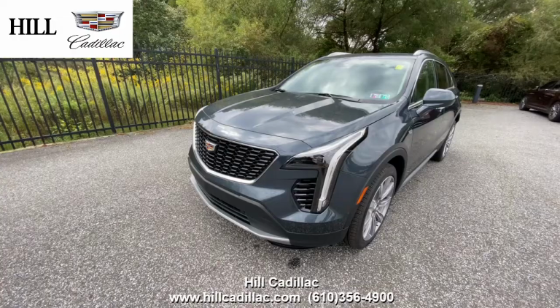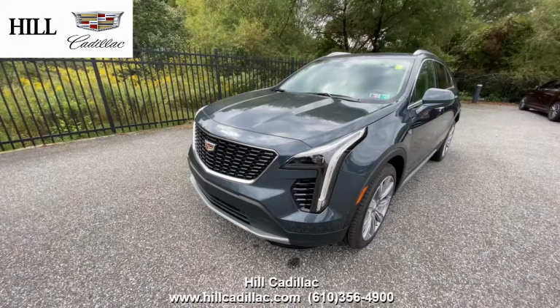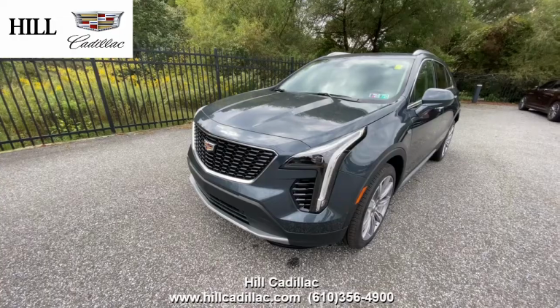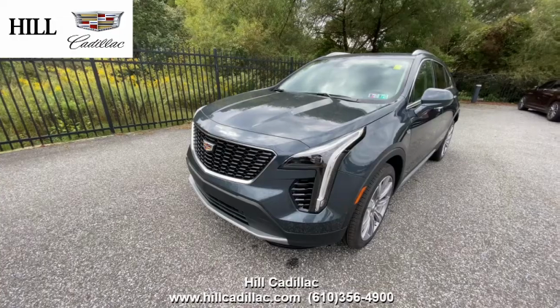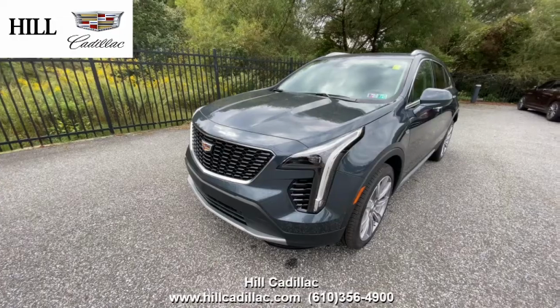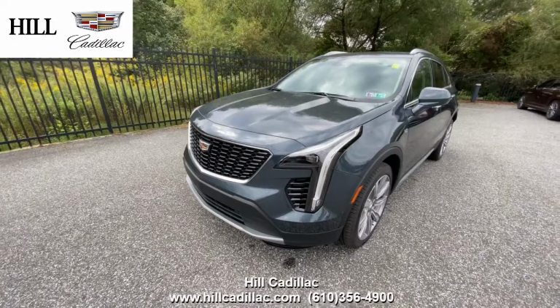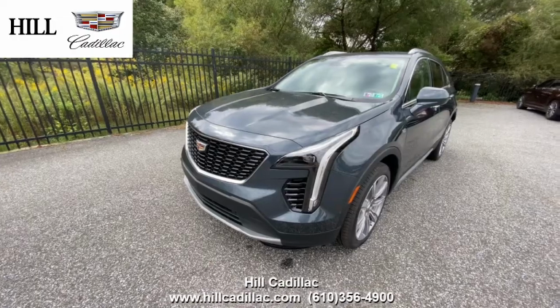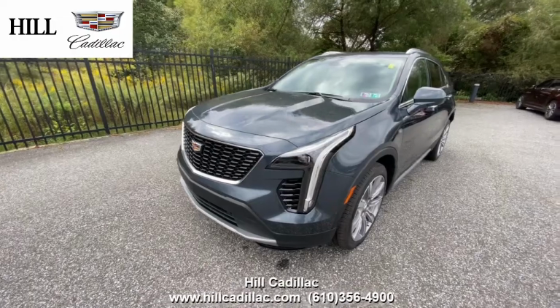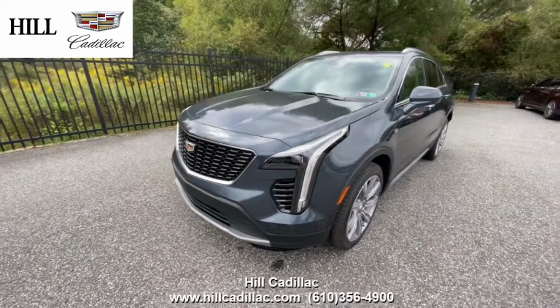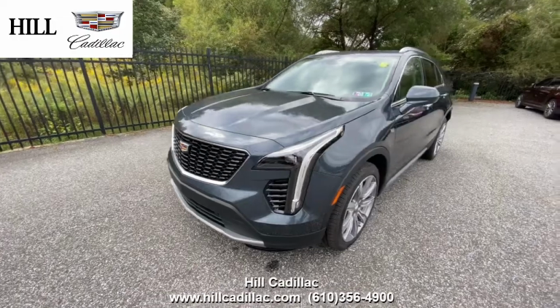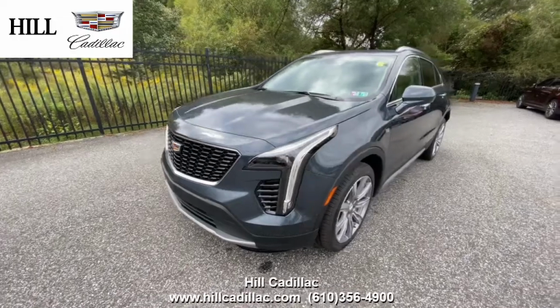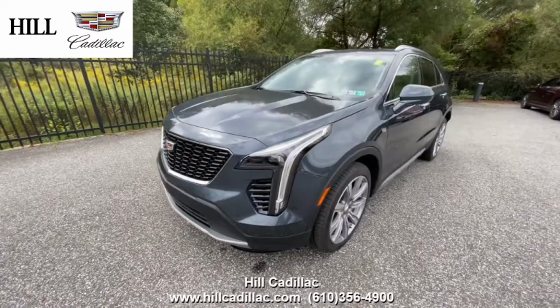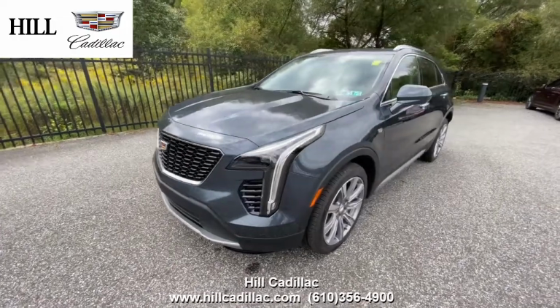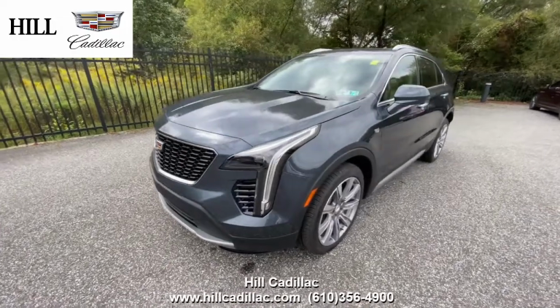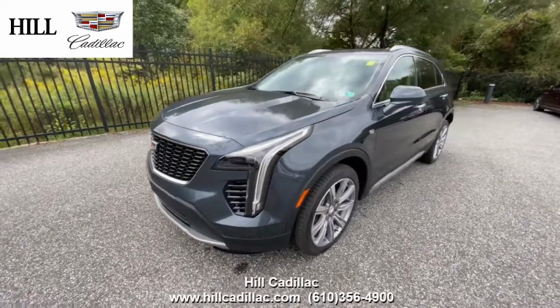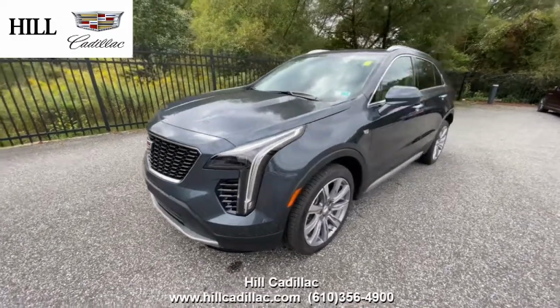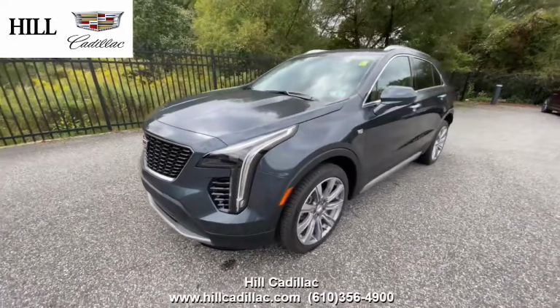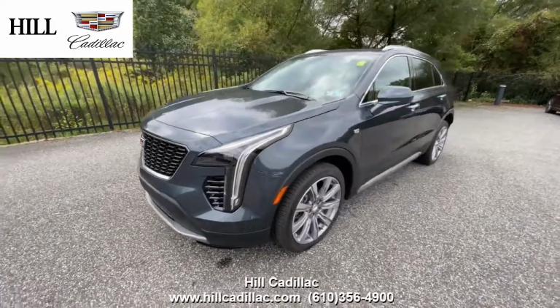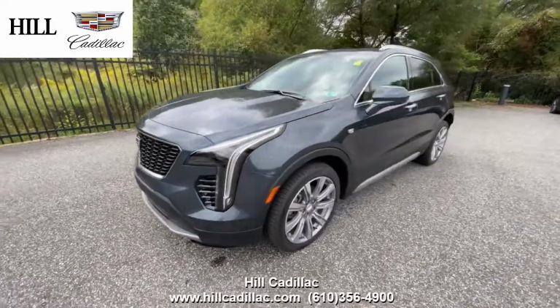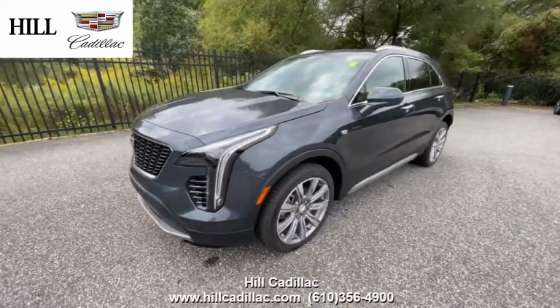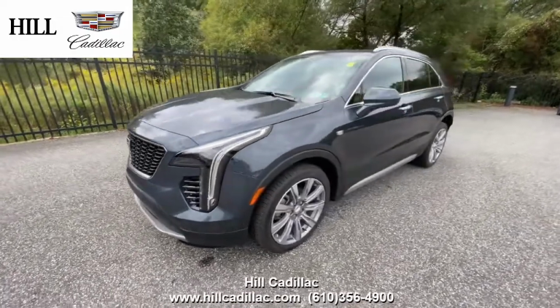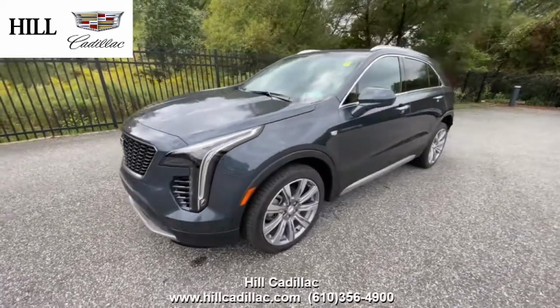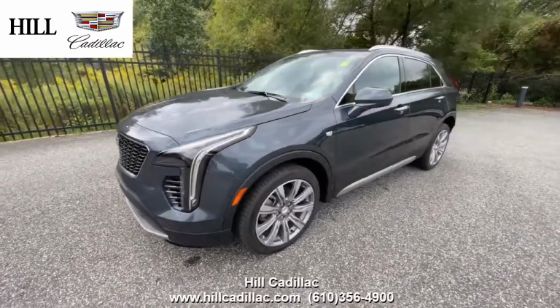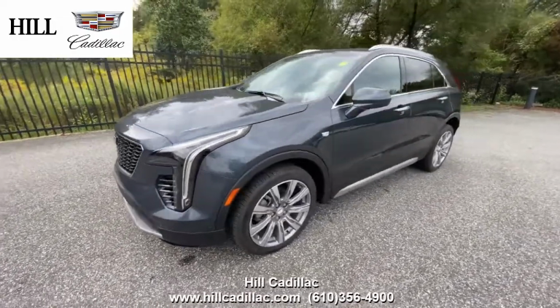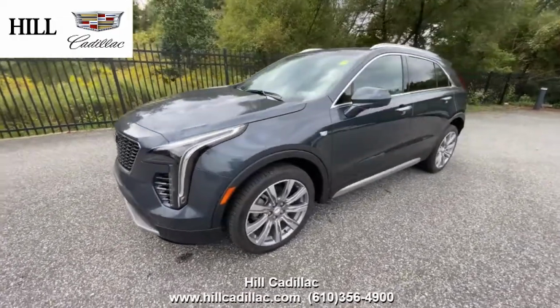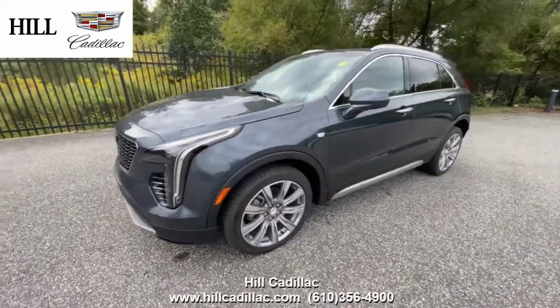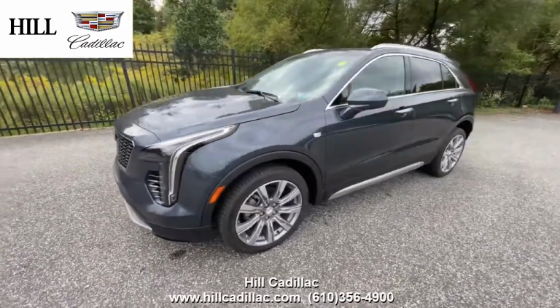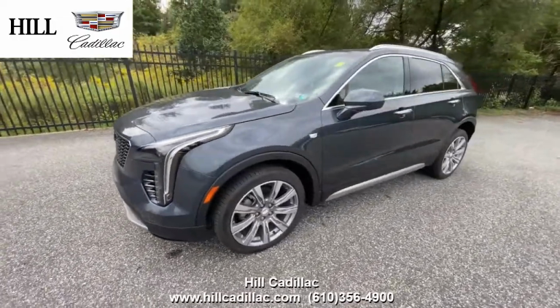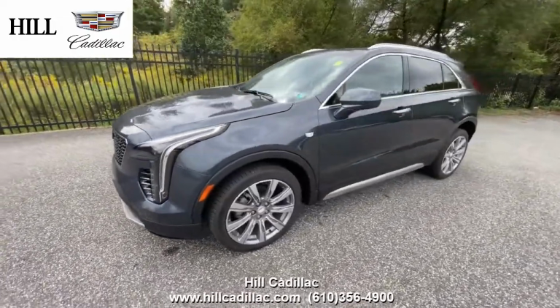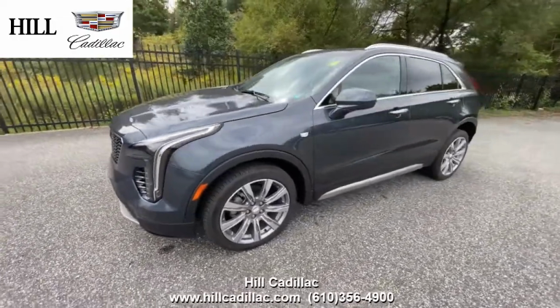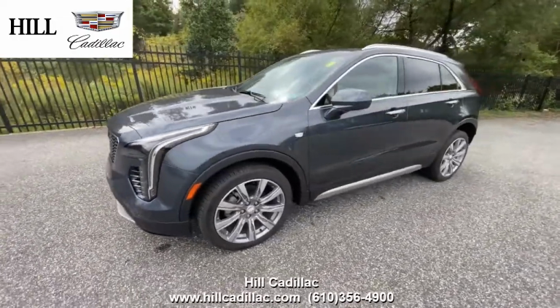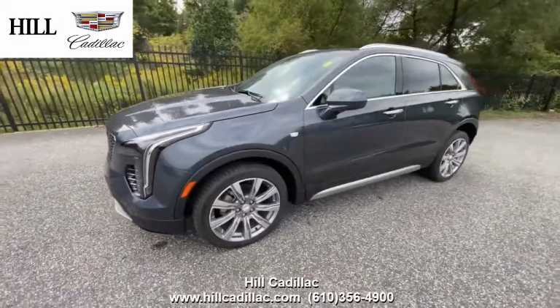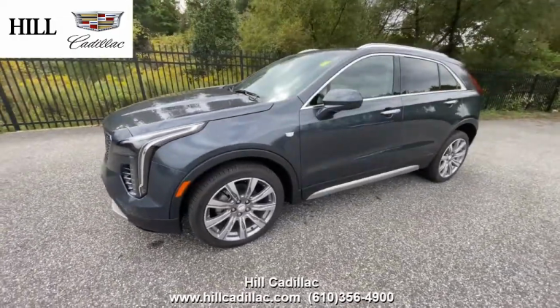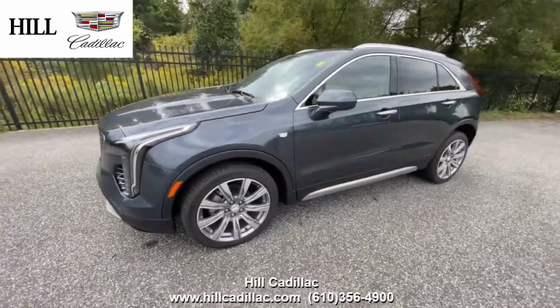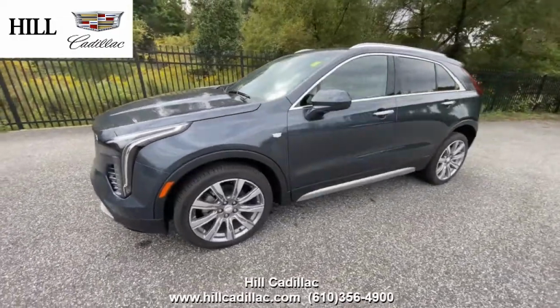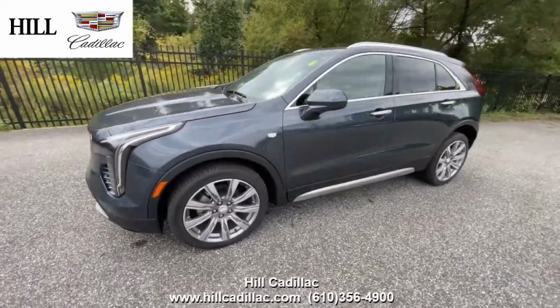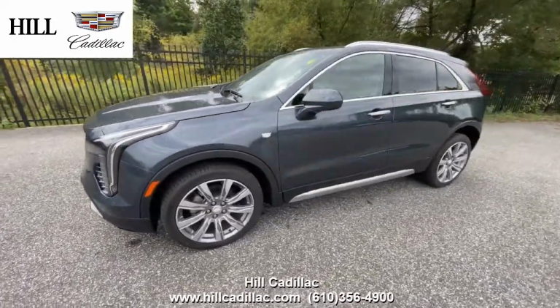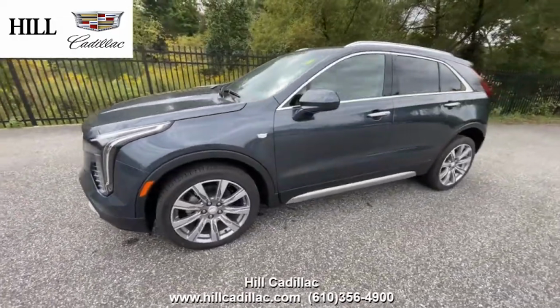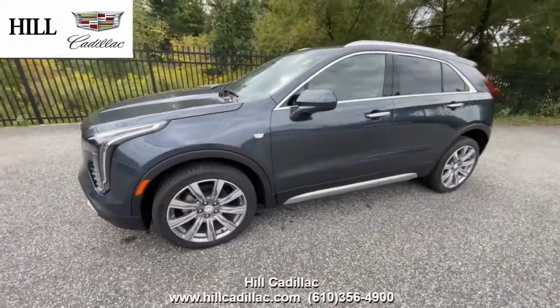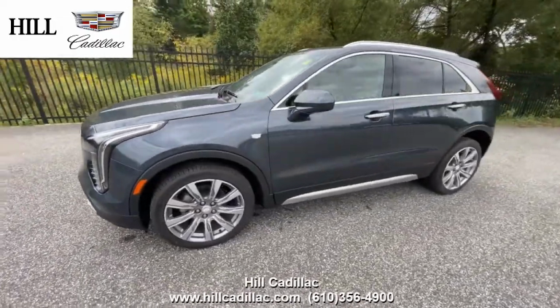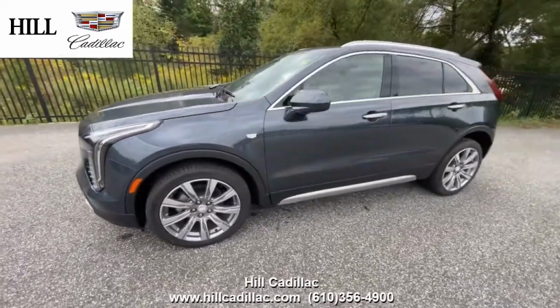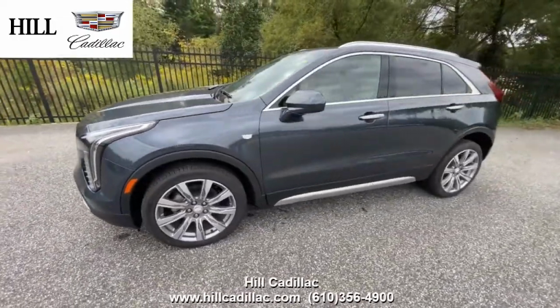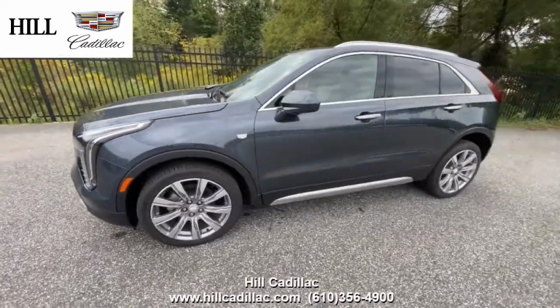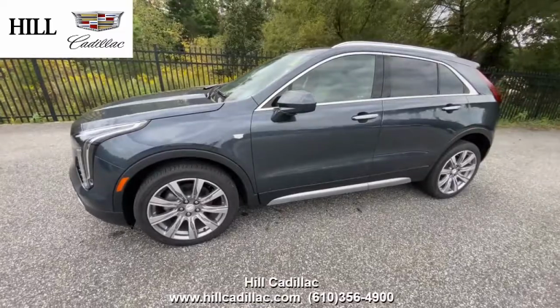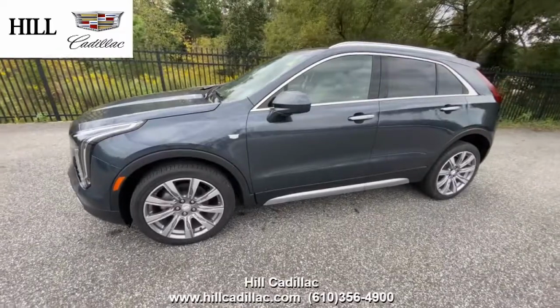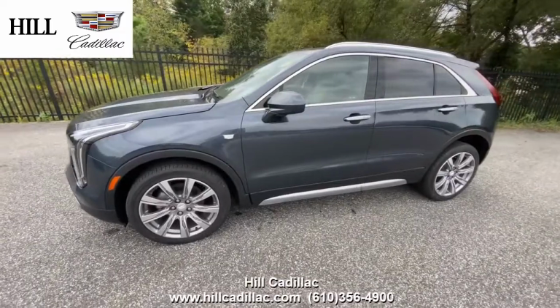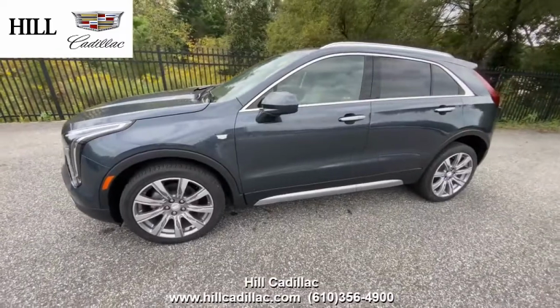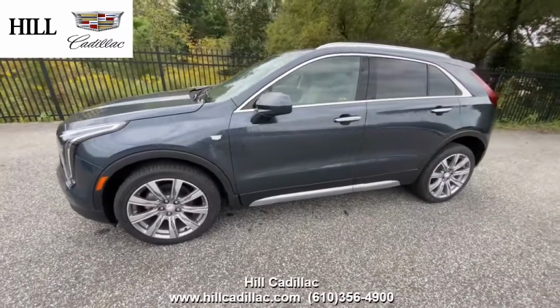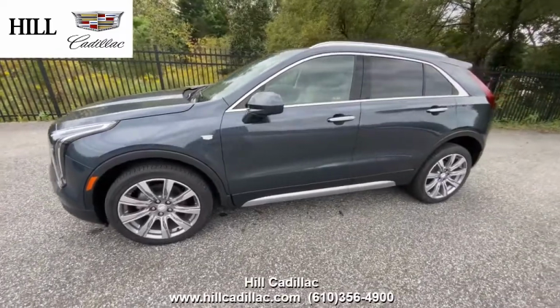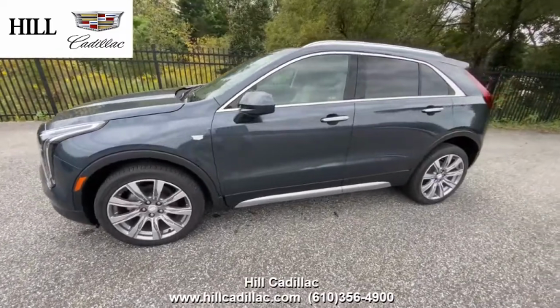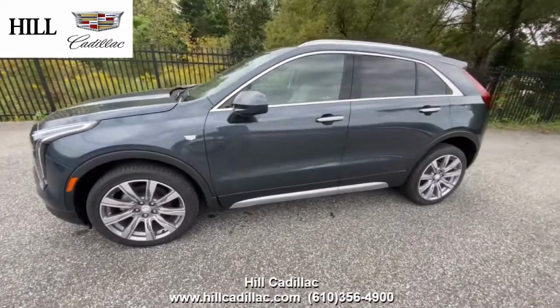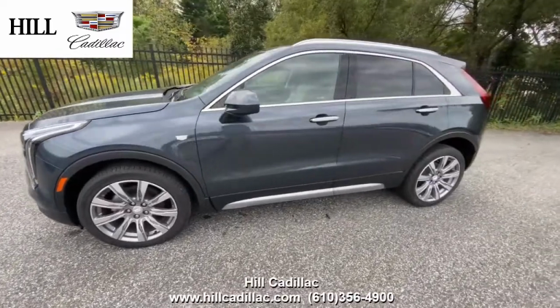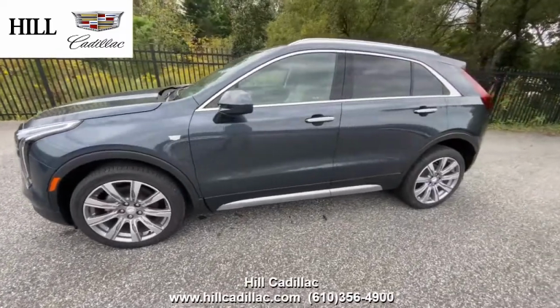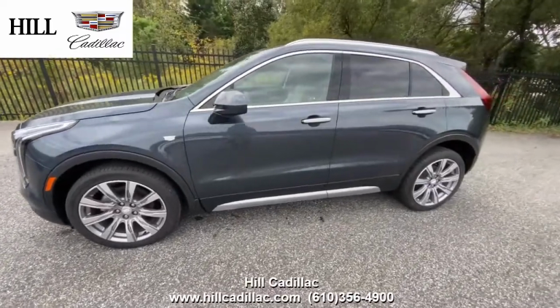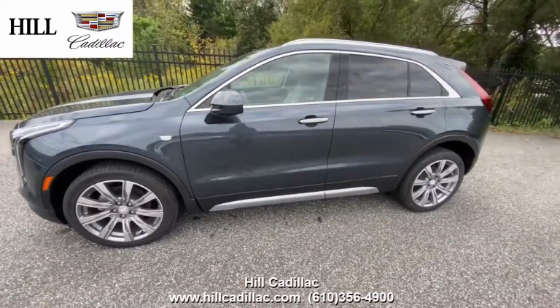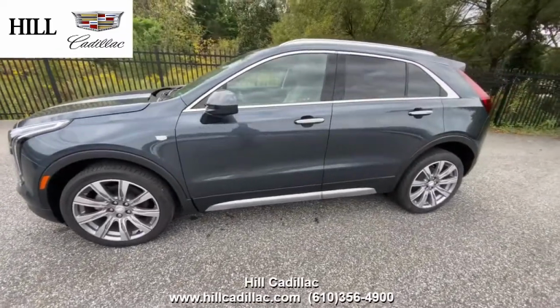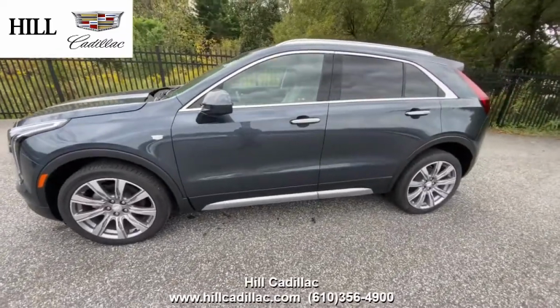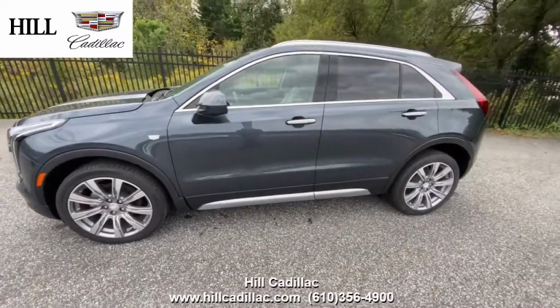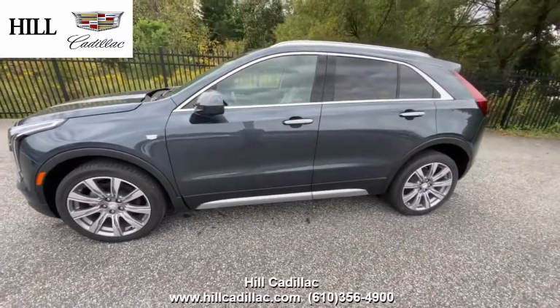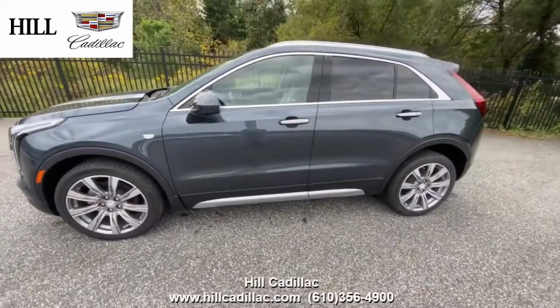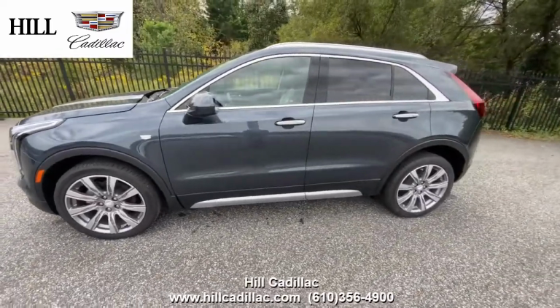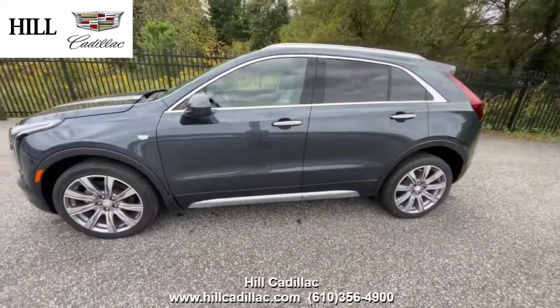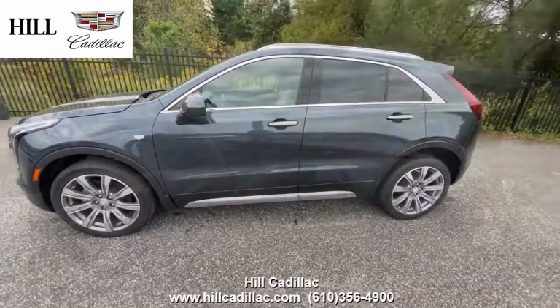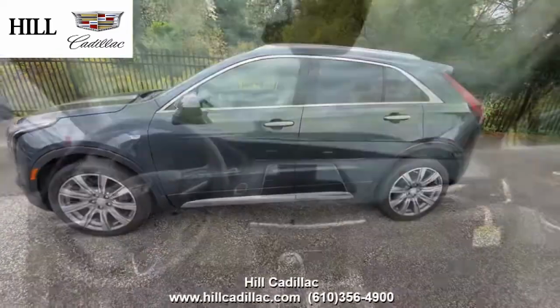This is the 2020 Cadillac XT4 in shadow metallic. It's a great luxury car to give you some more room, but no third row.